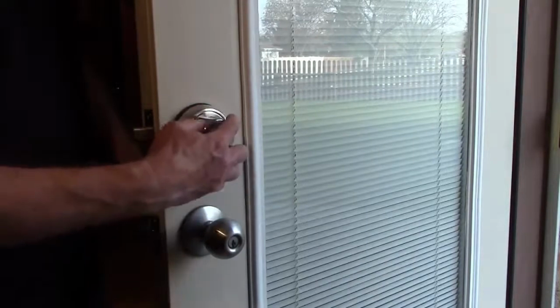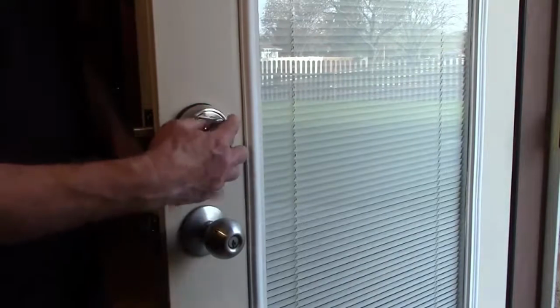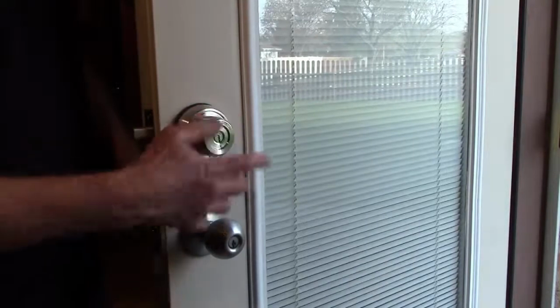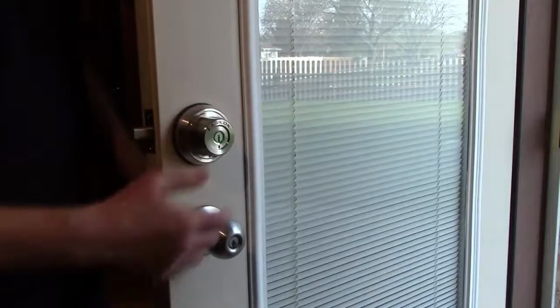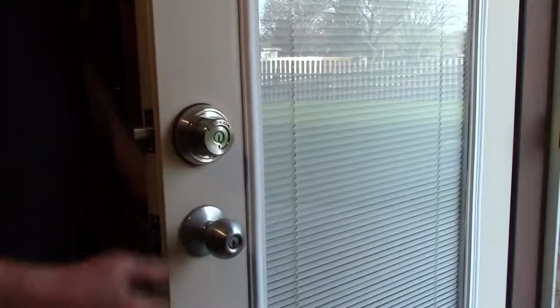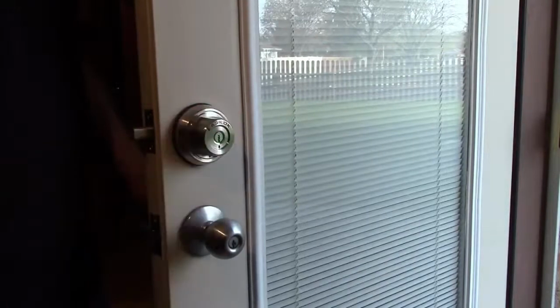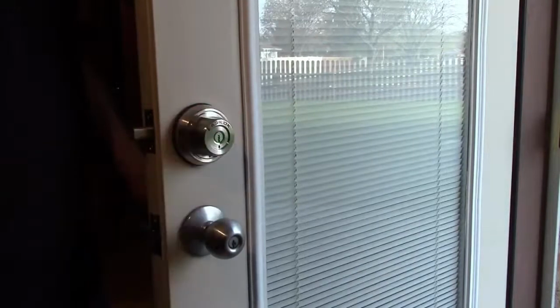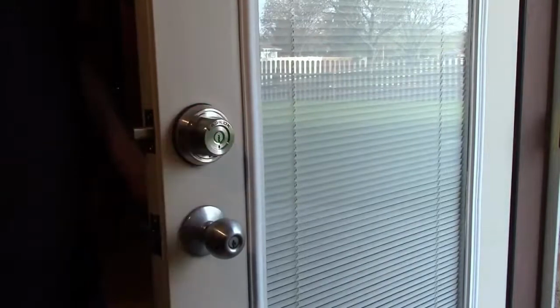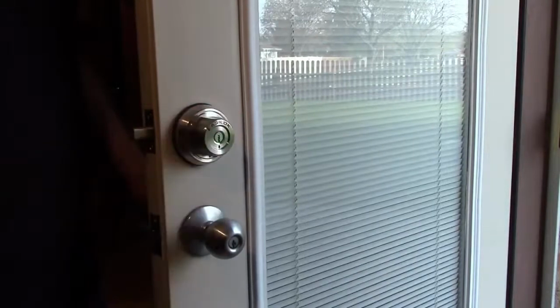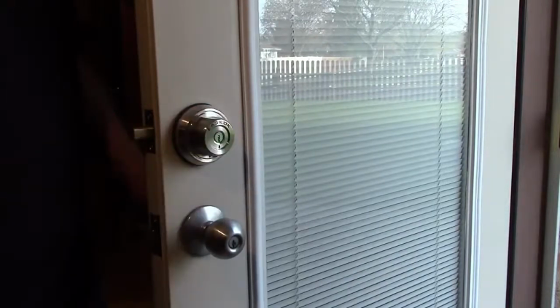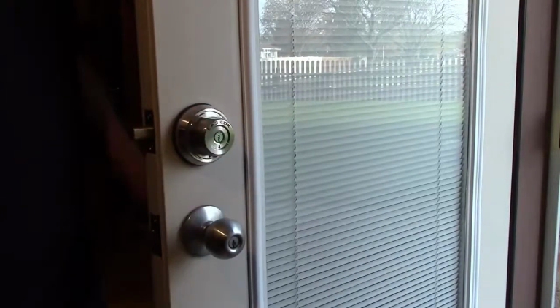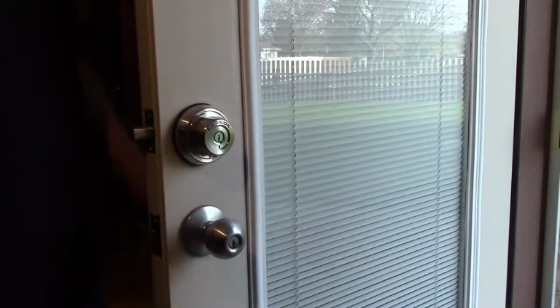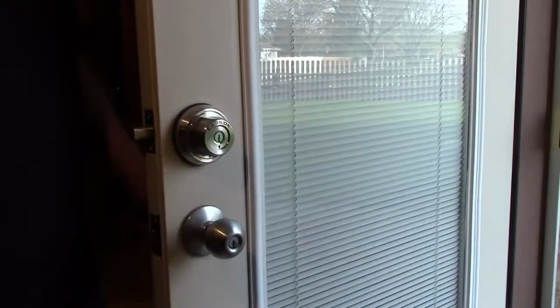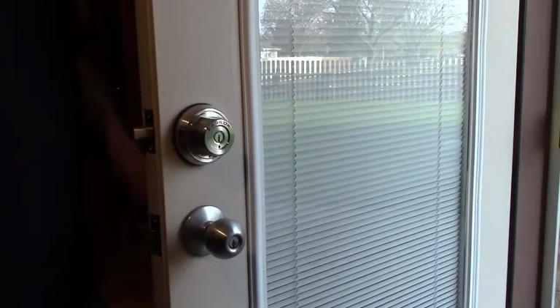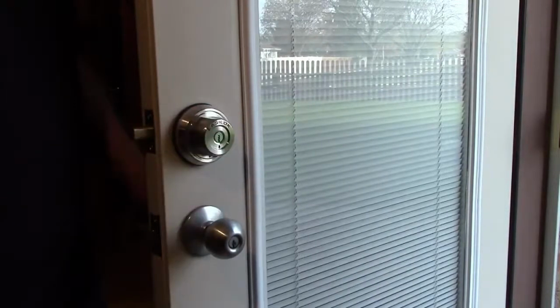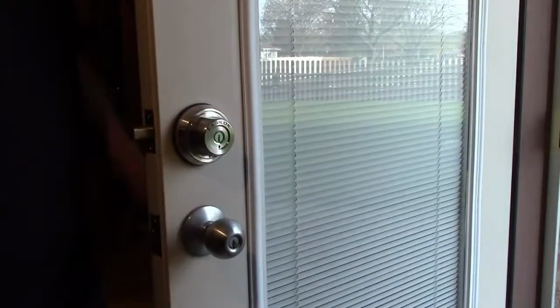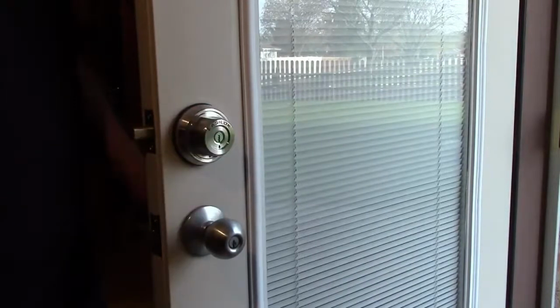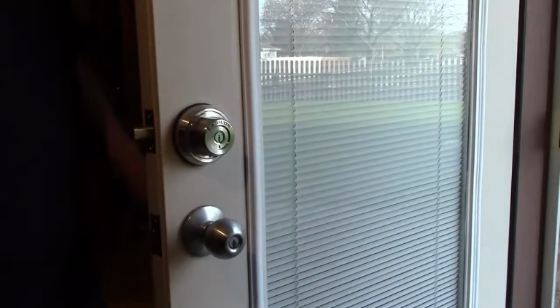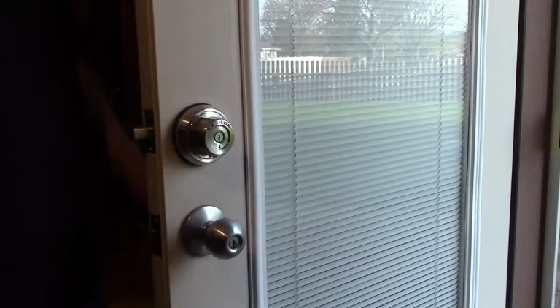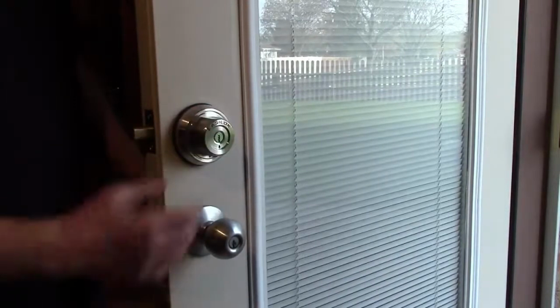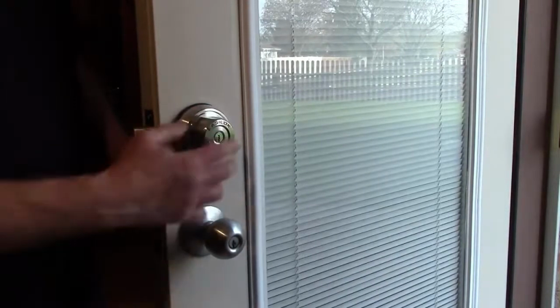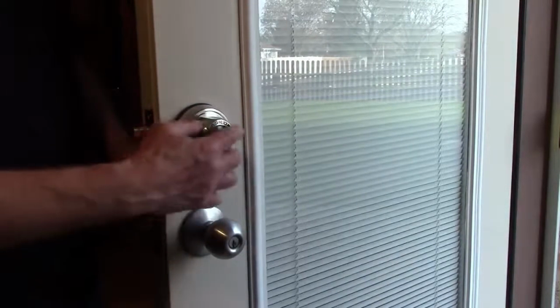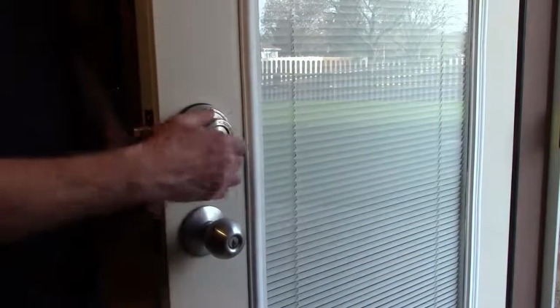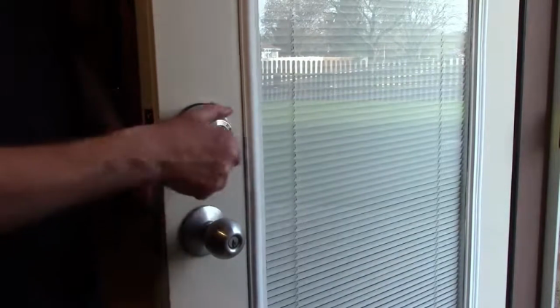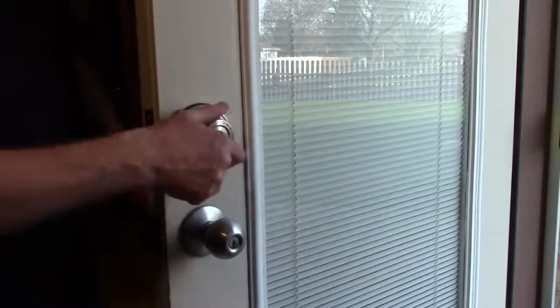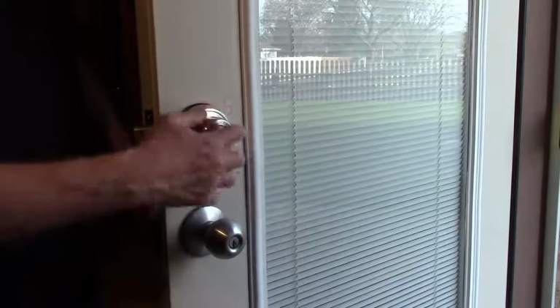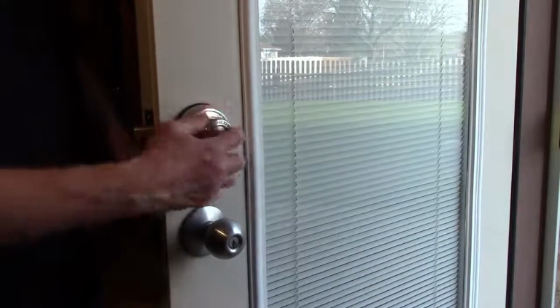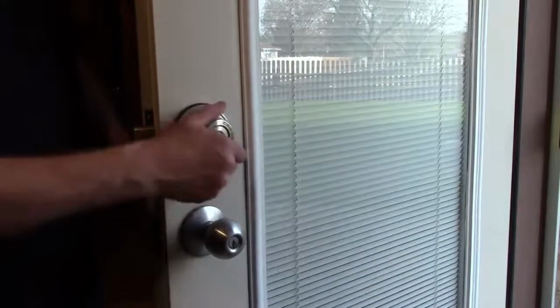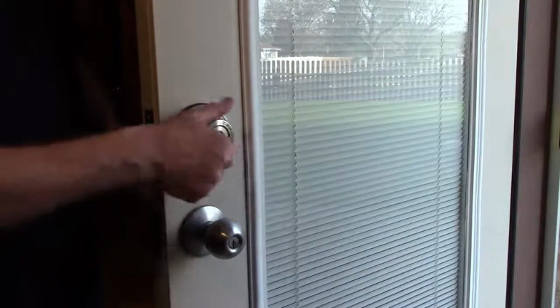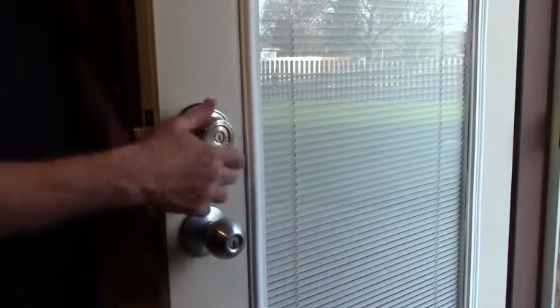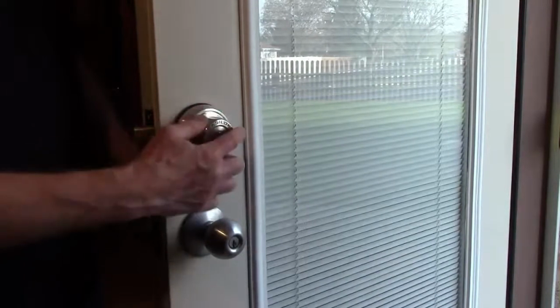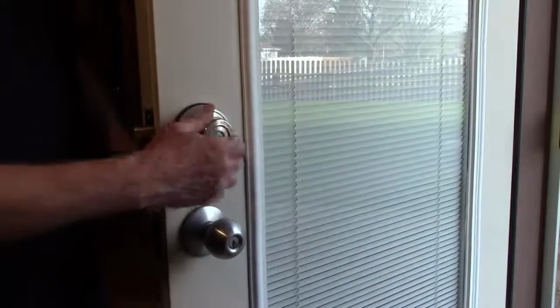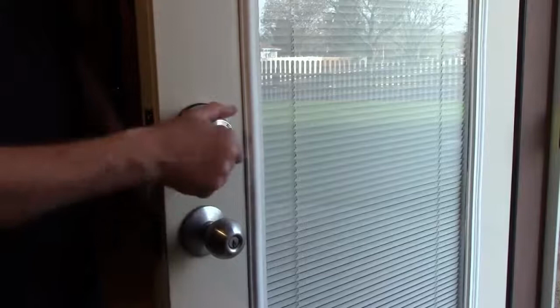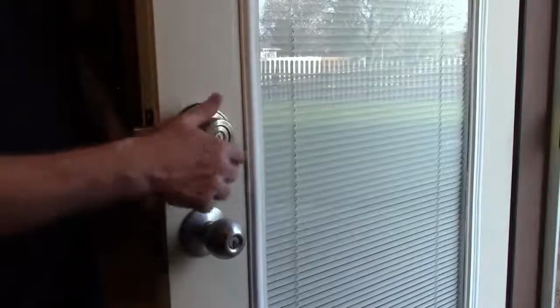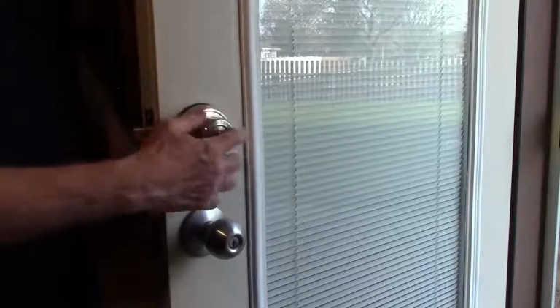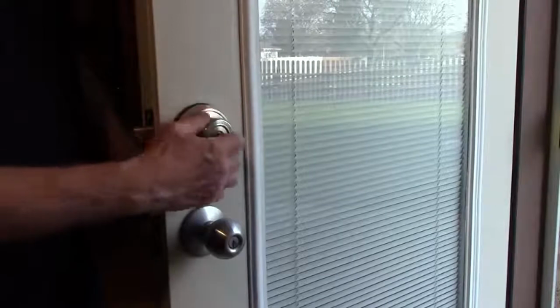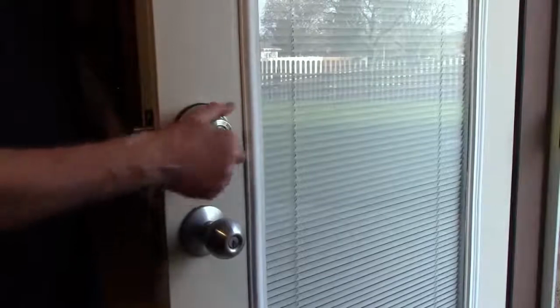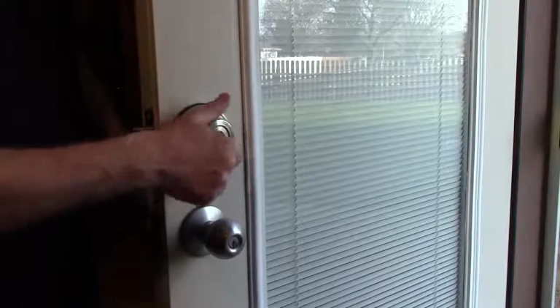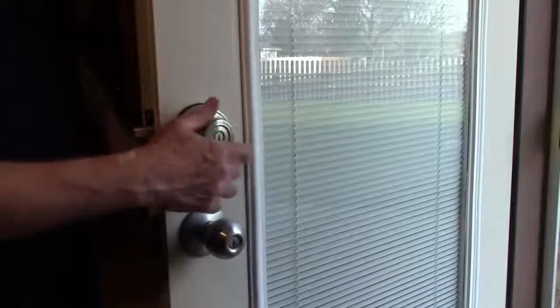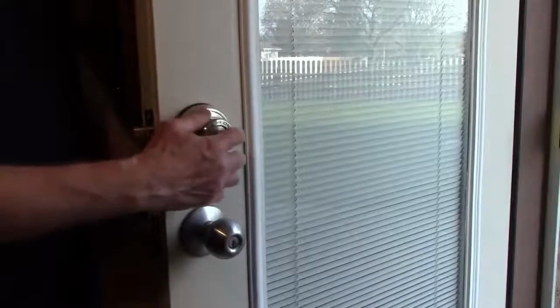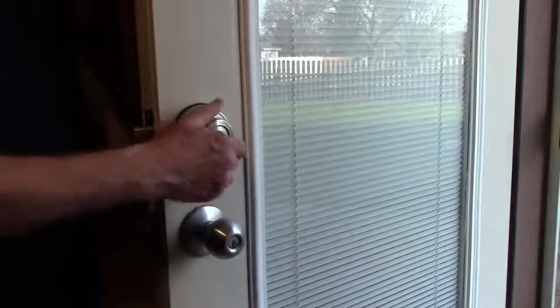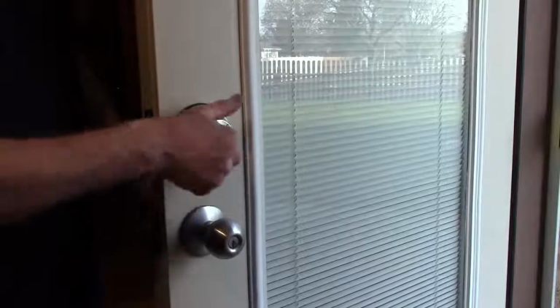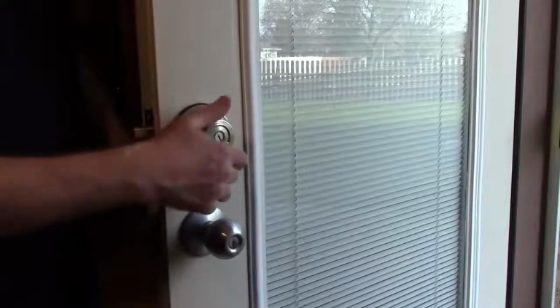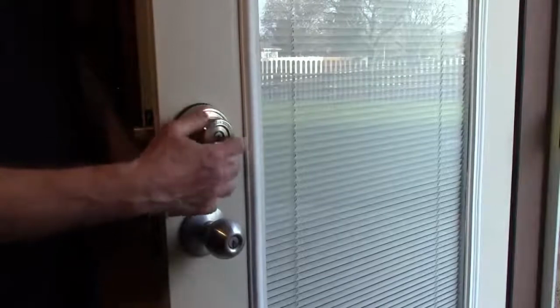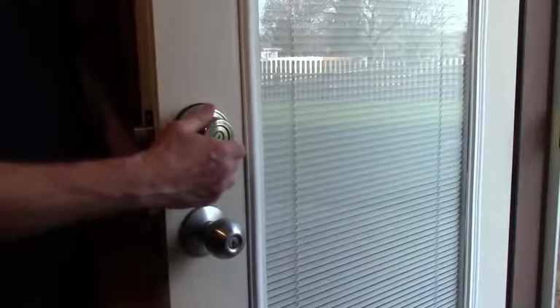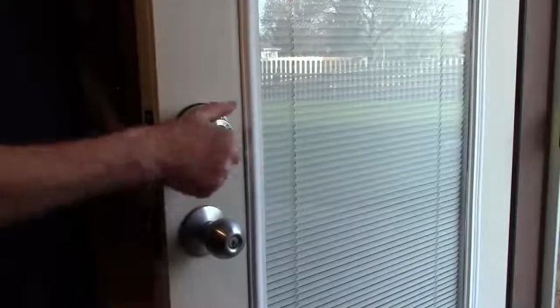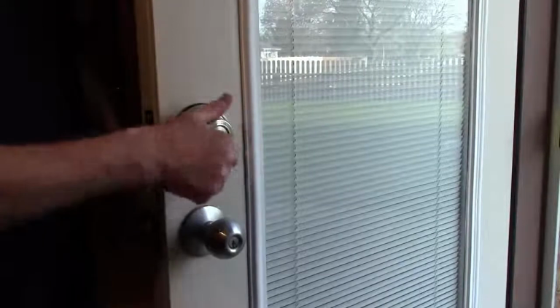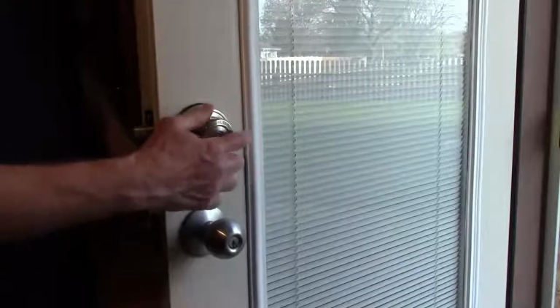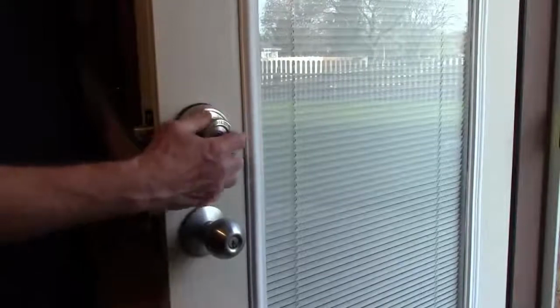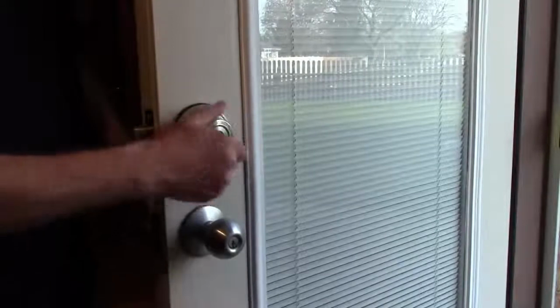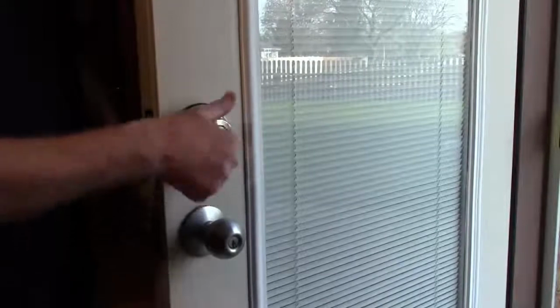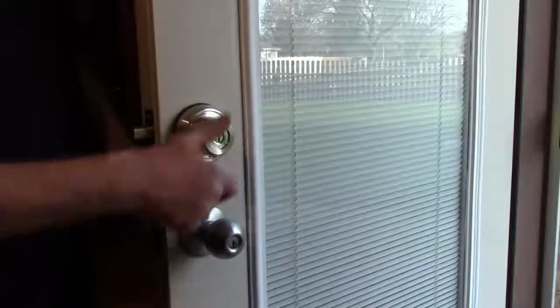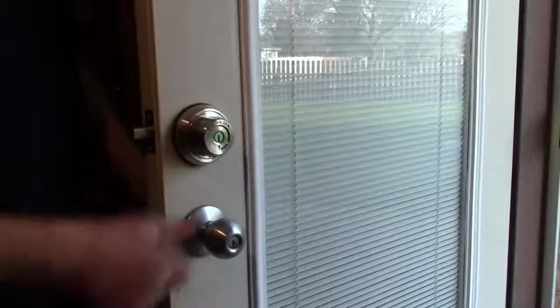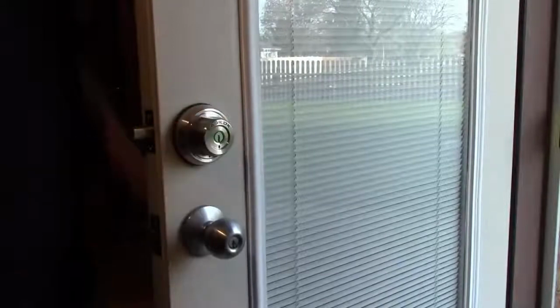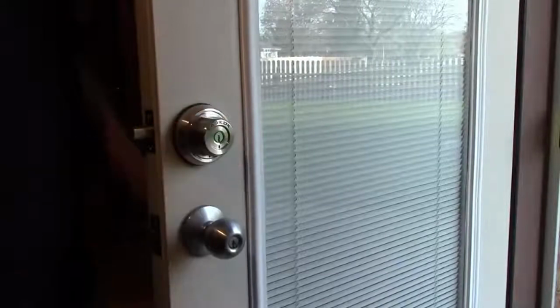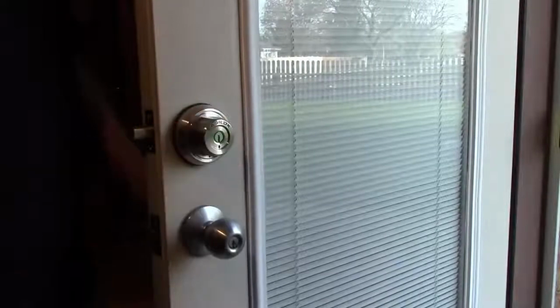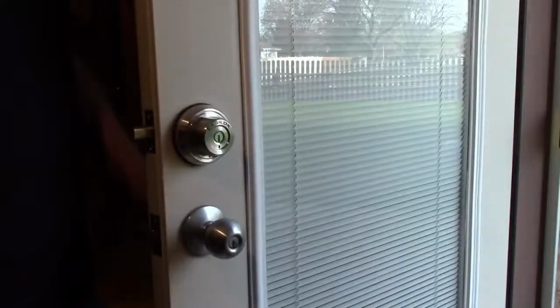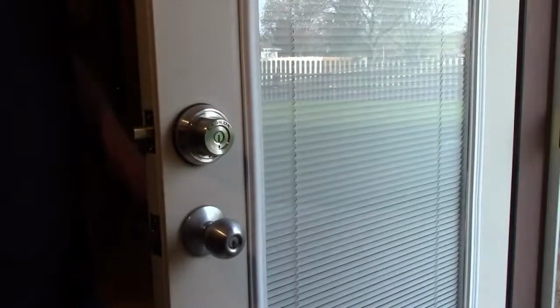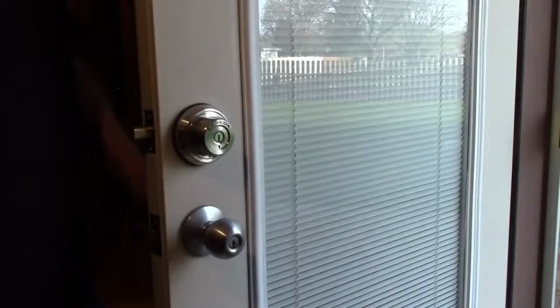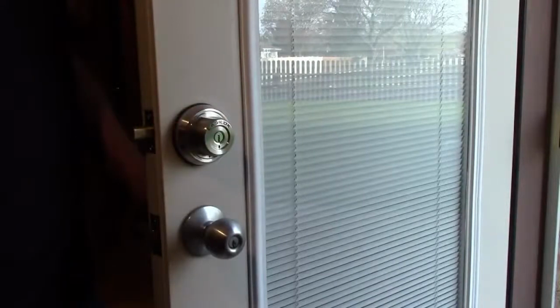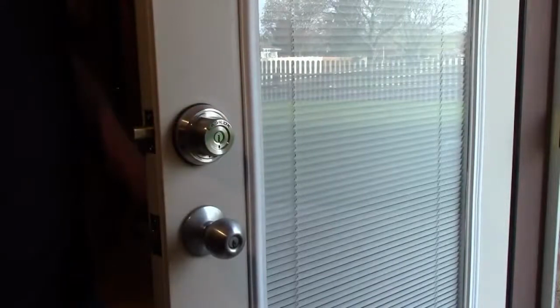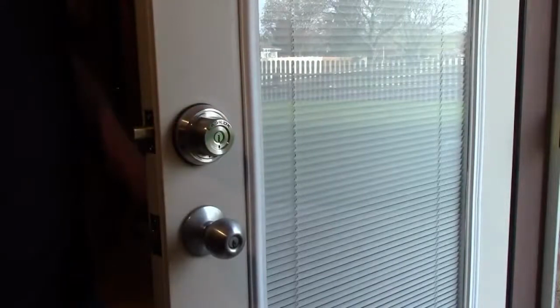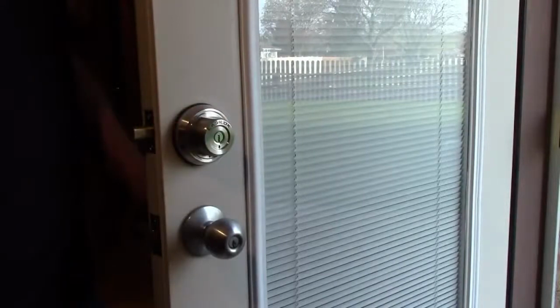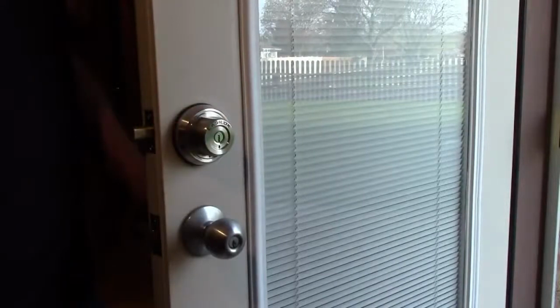You can just twist the knob to lock it, but you can't unlock it from the outside. You need to use a key.